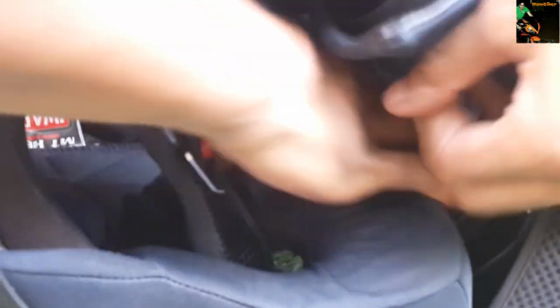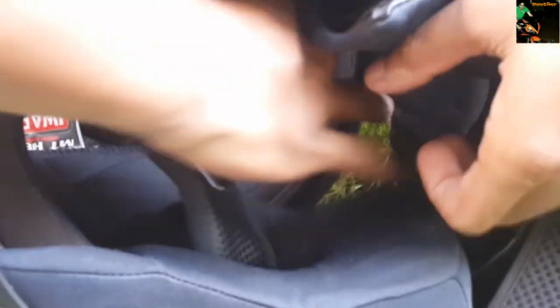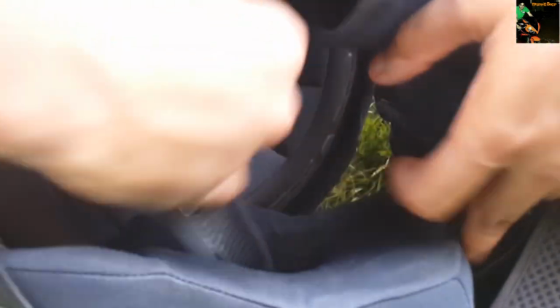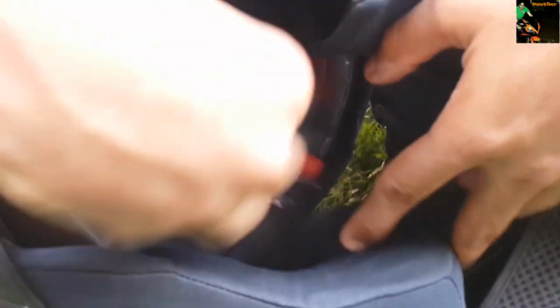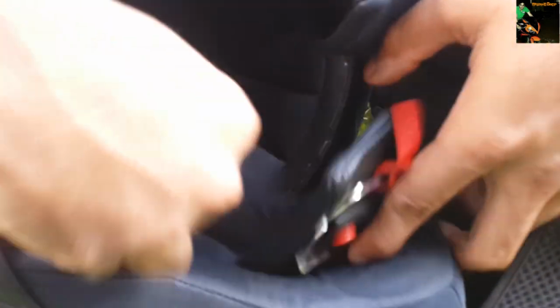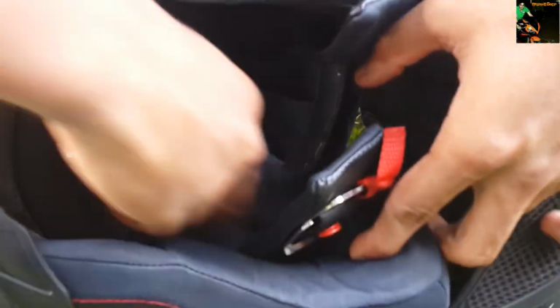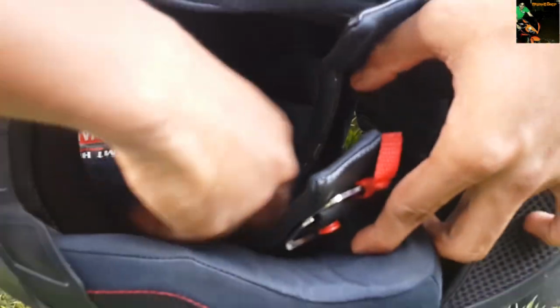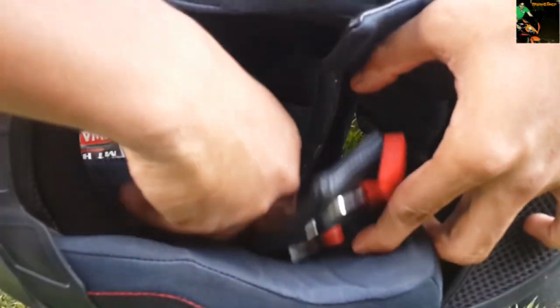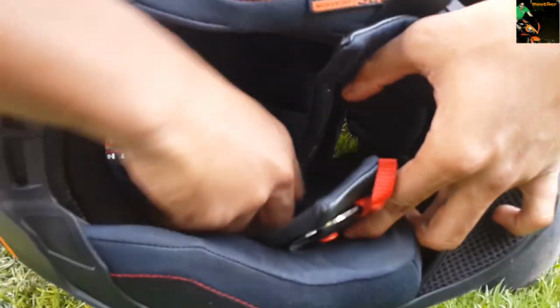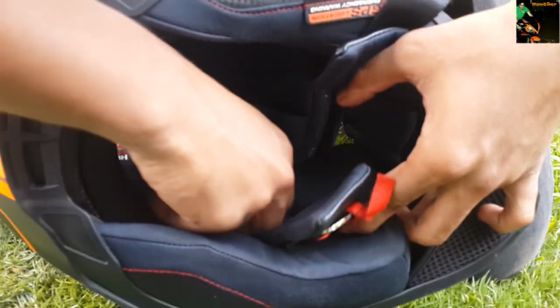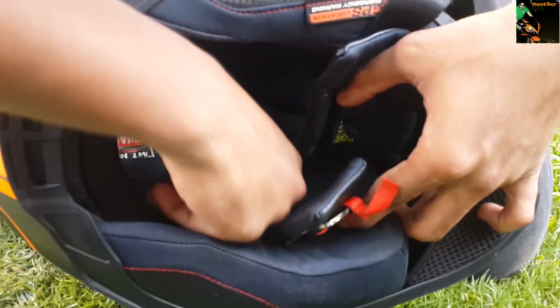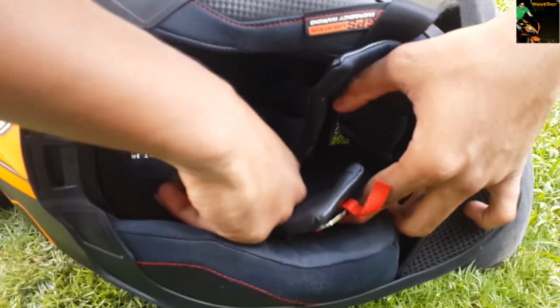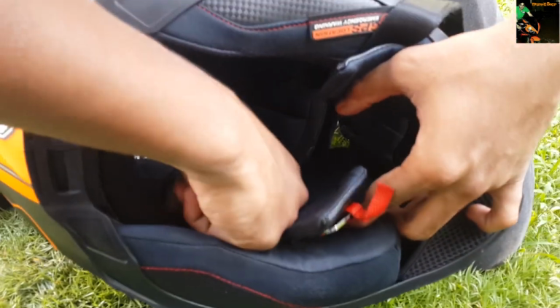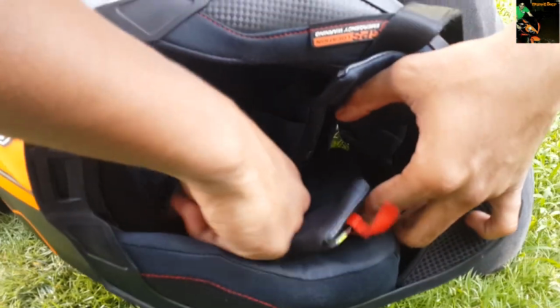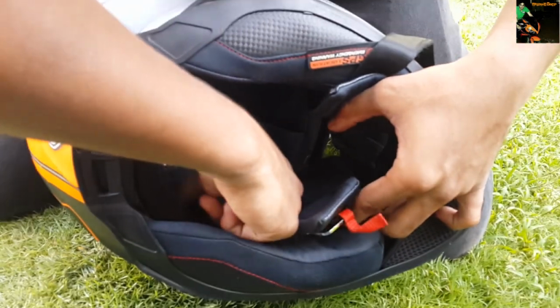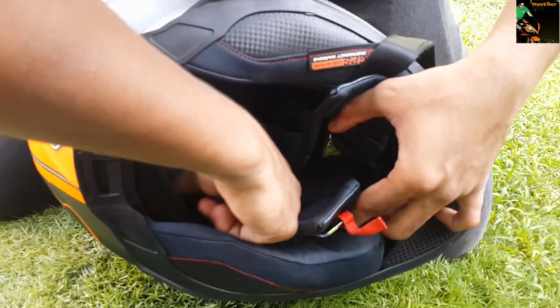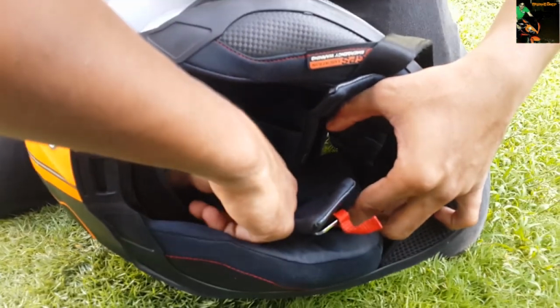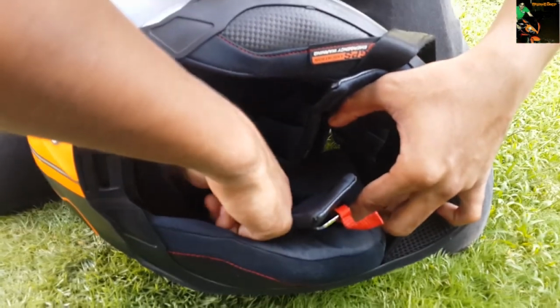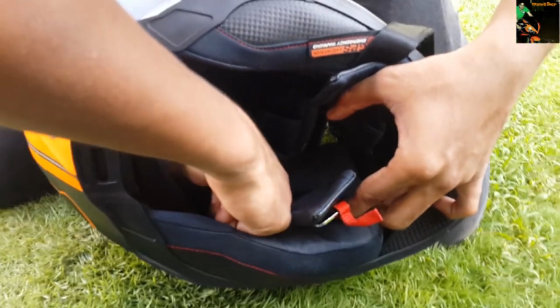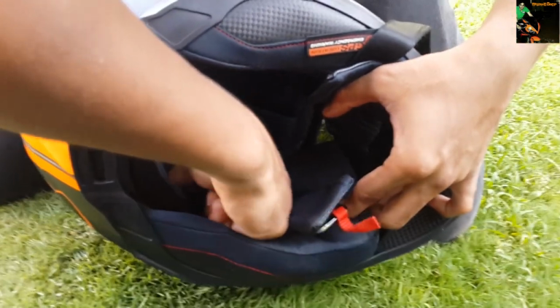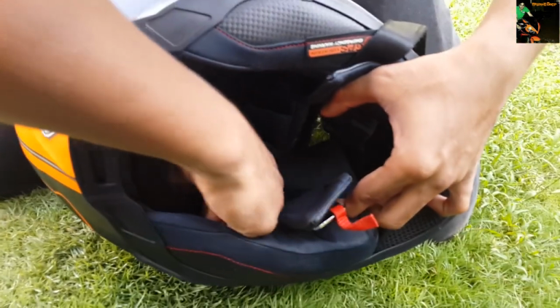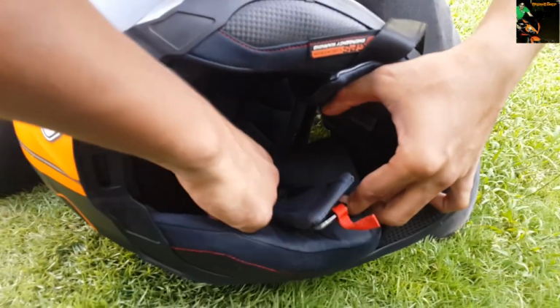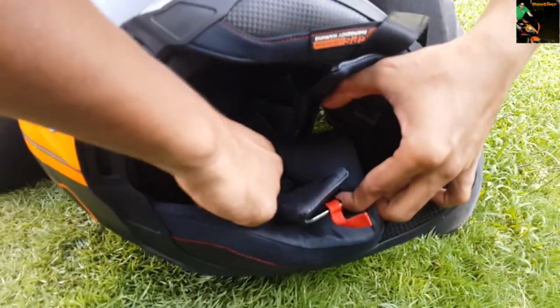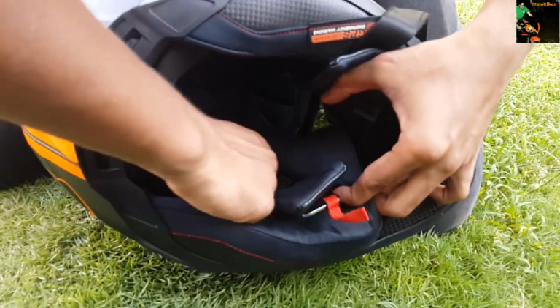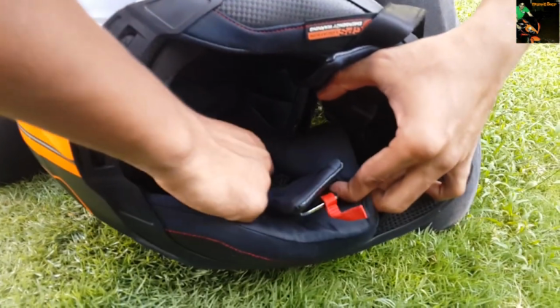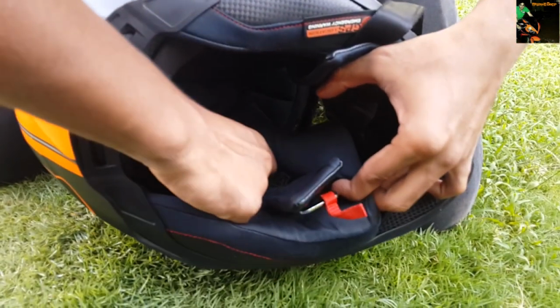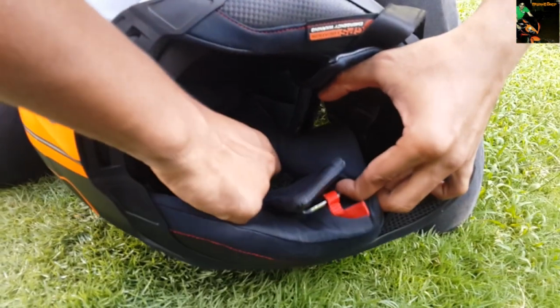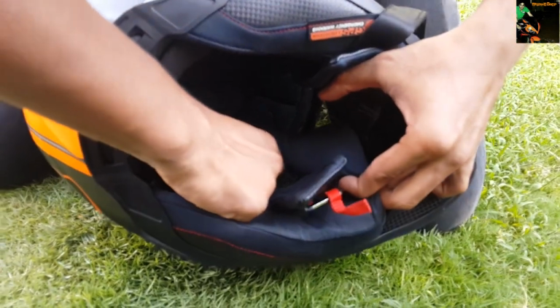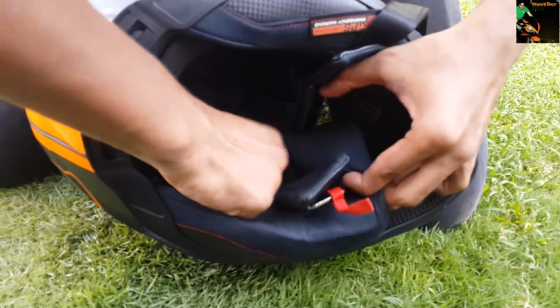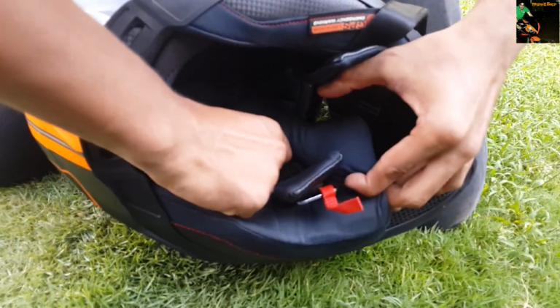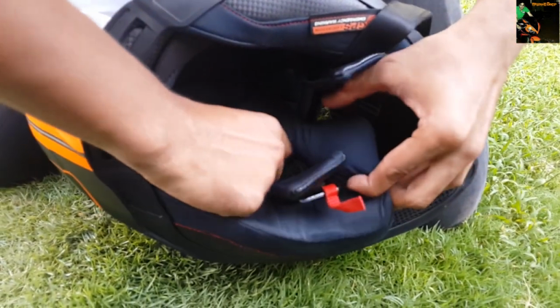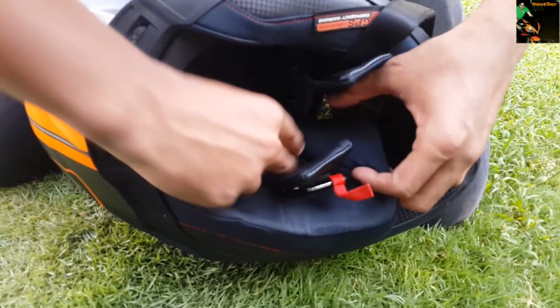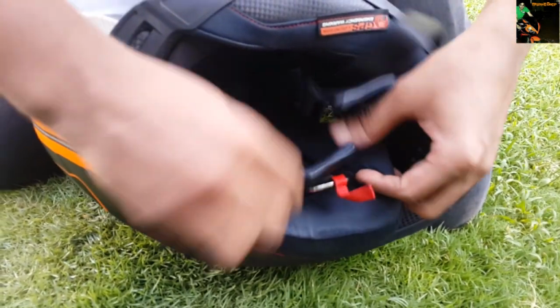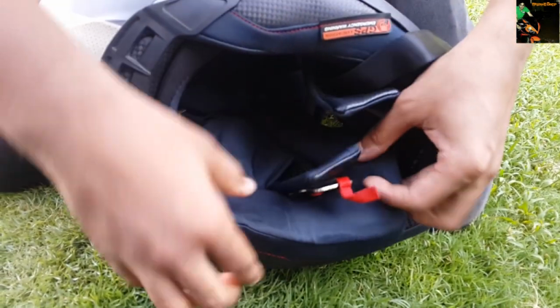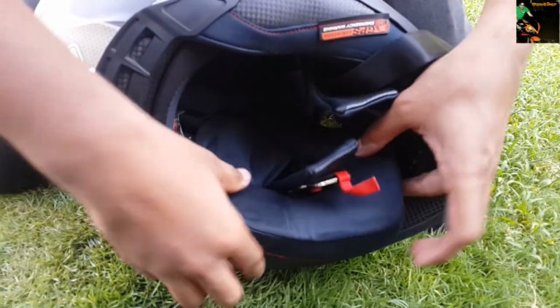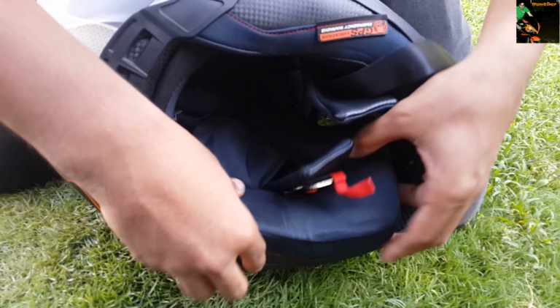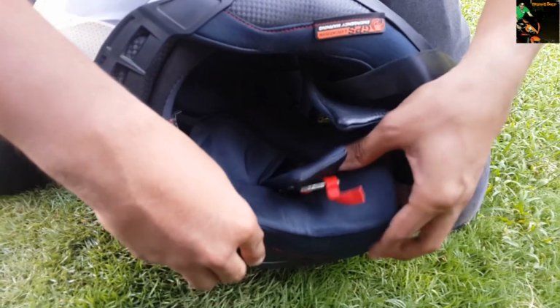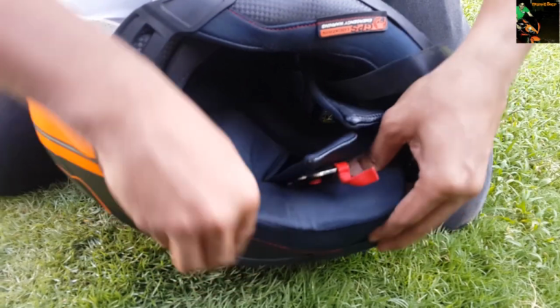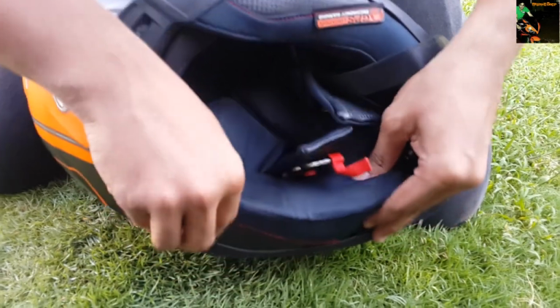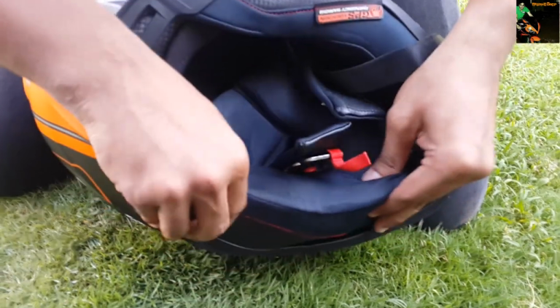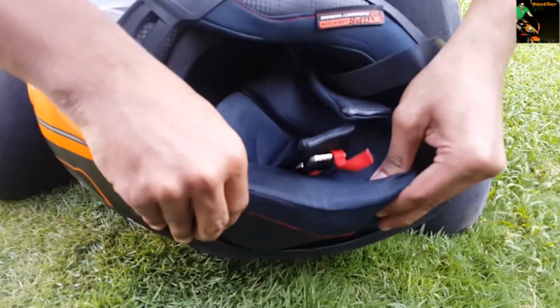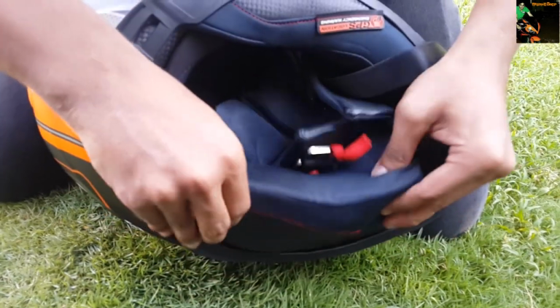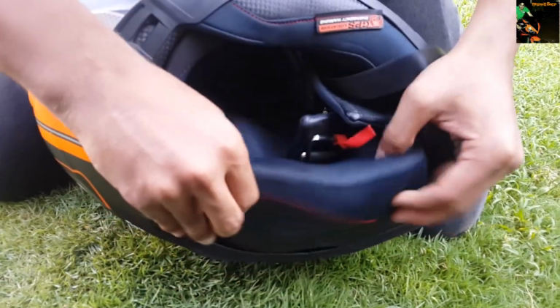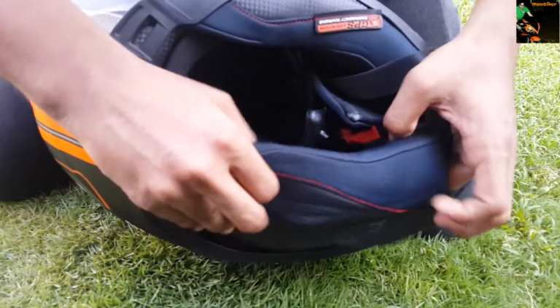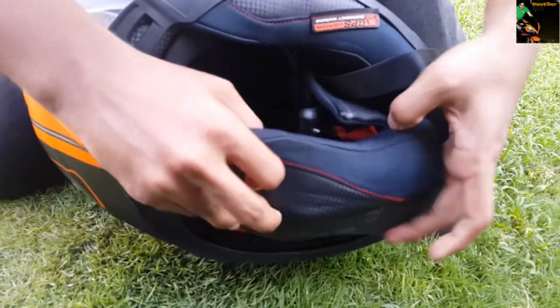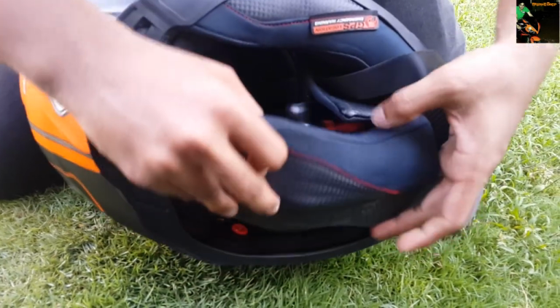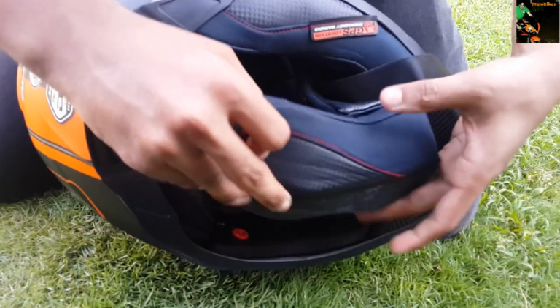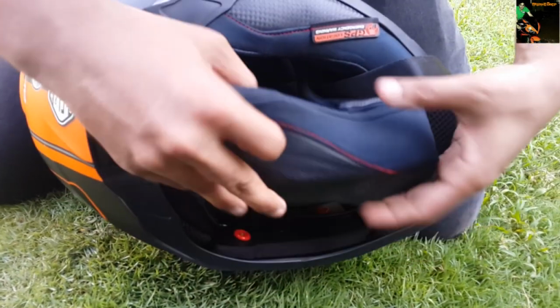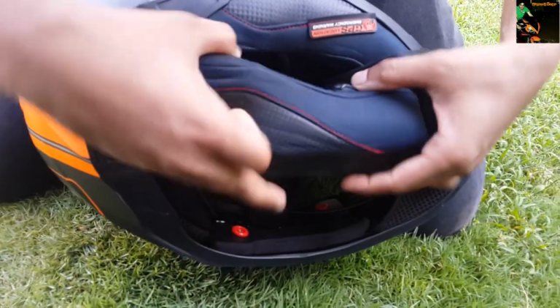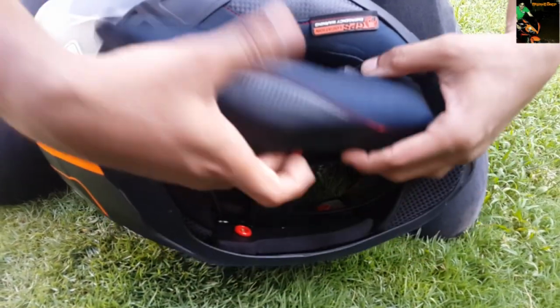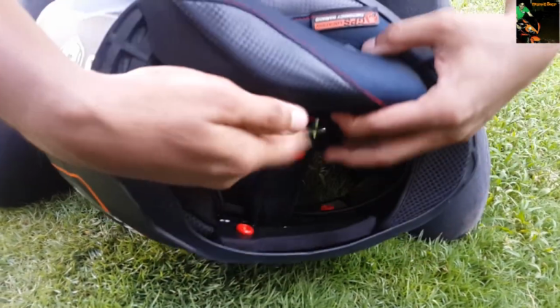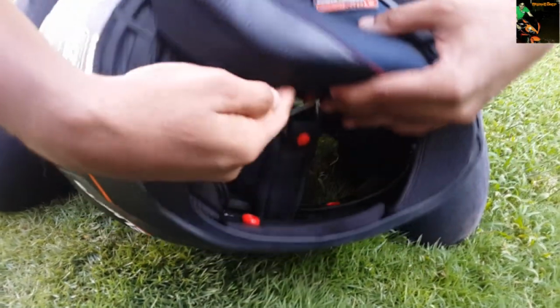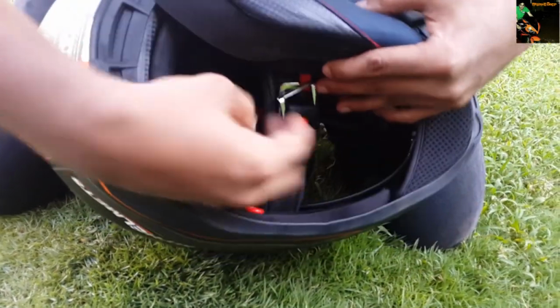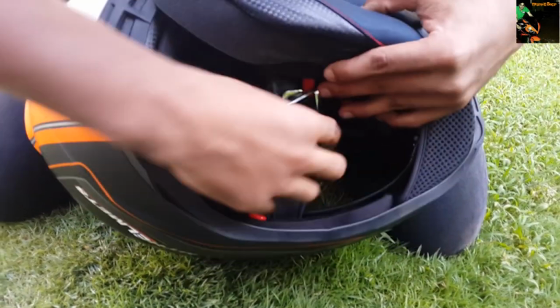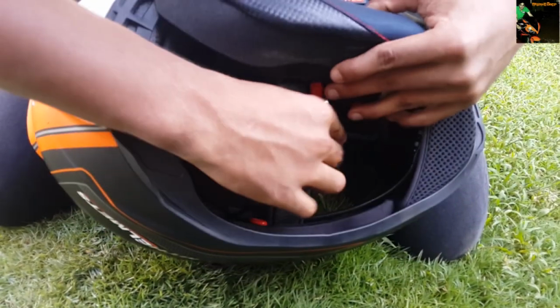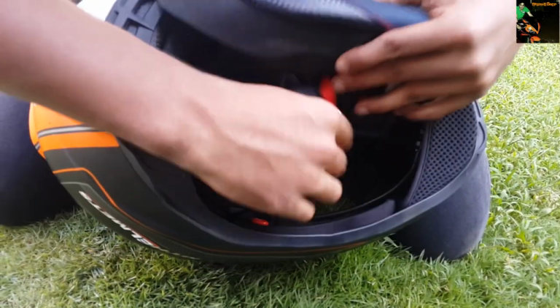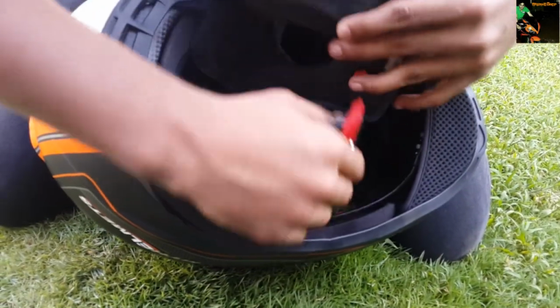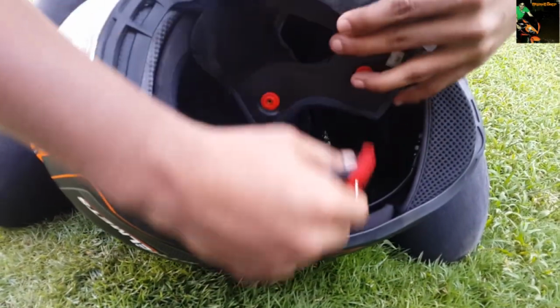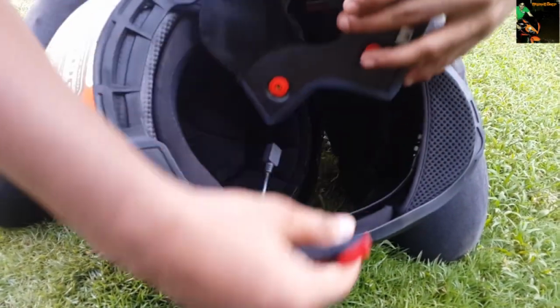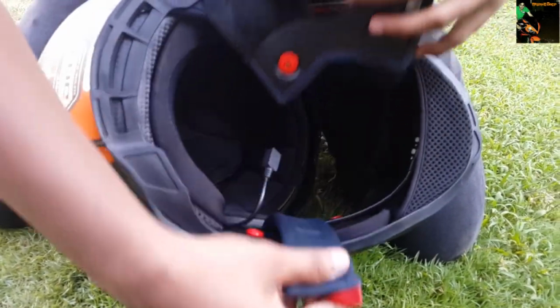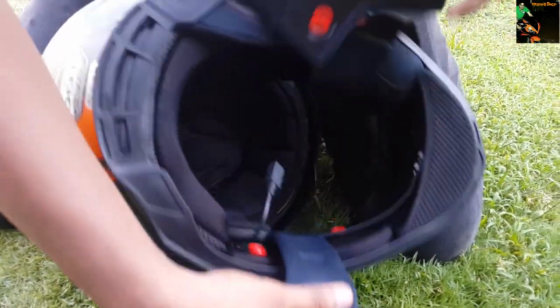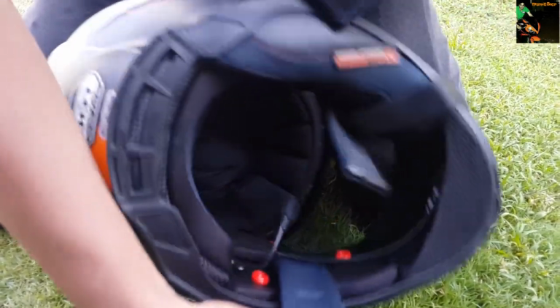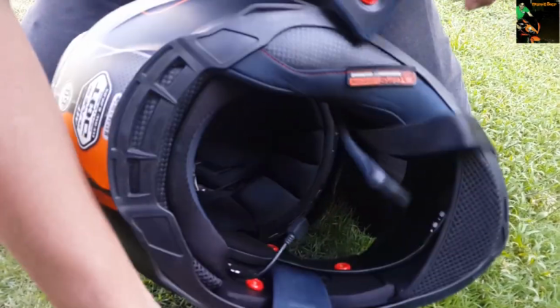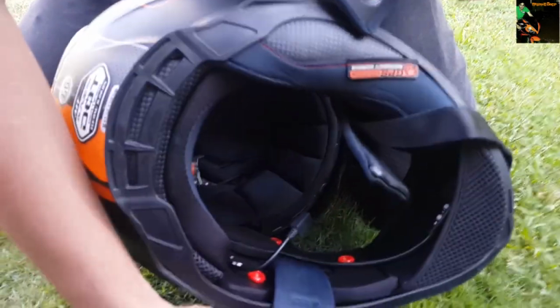The device is already installed and we will just remove the padding and show you how it's going to look settled in.